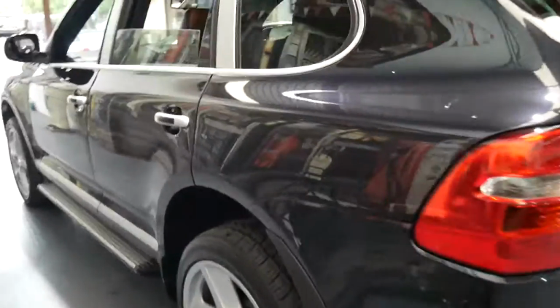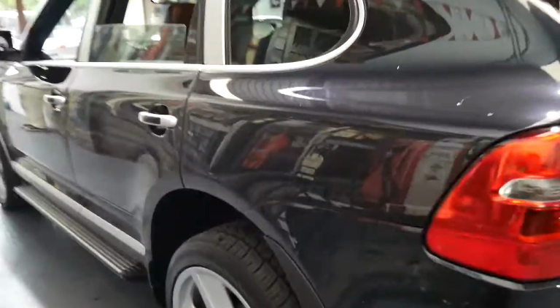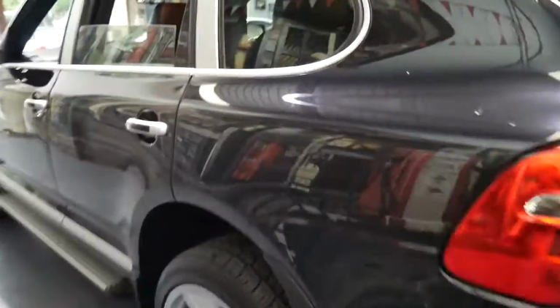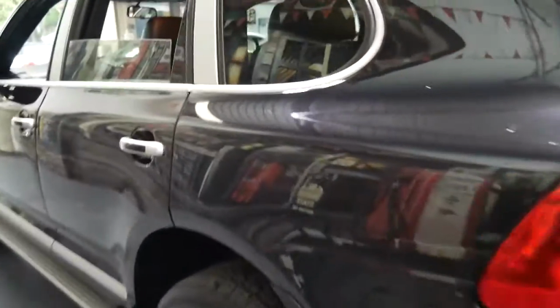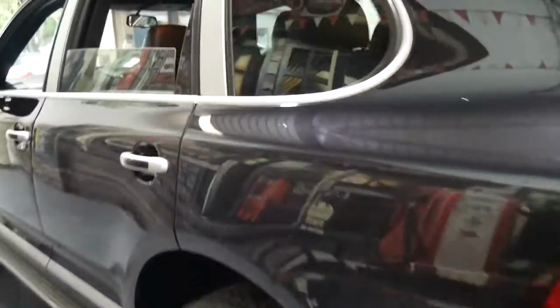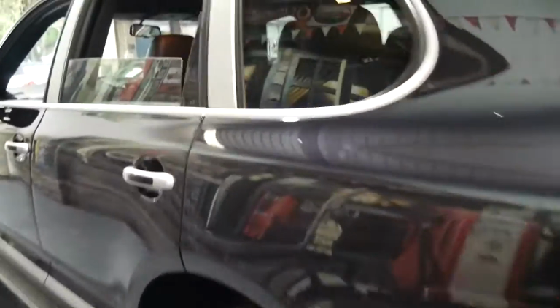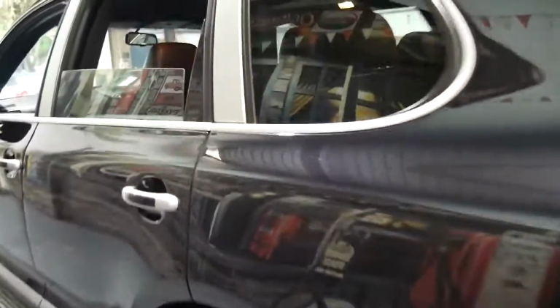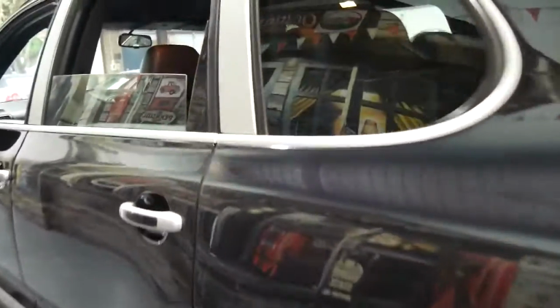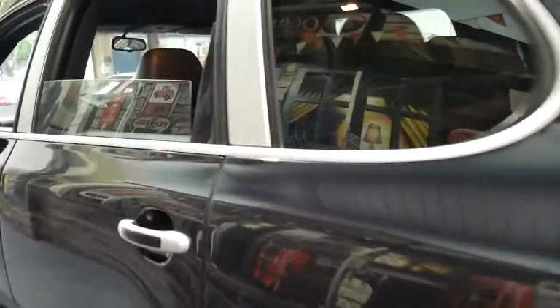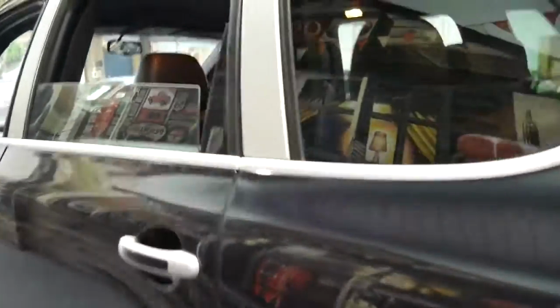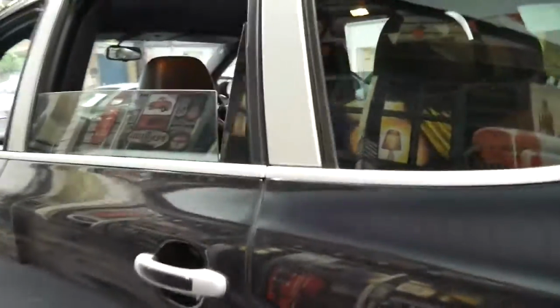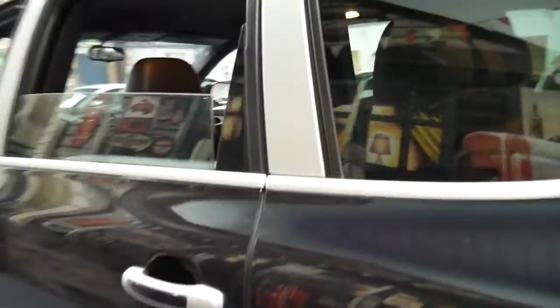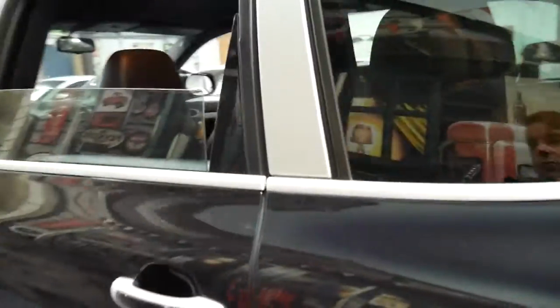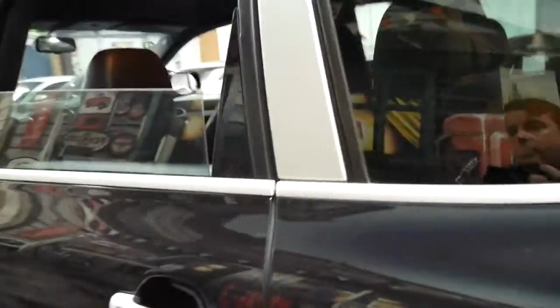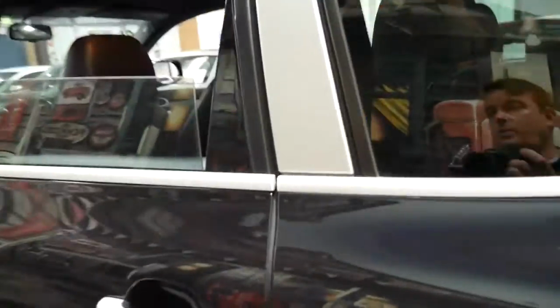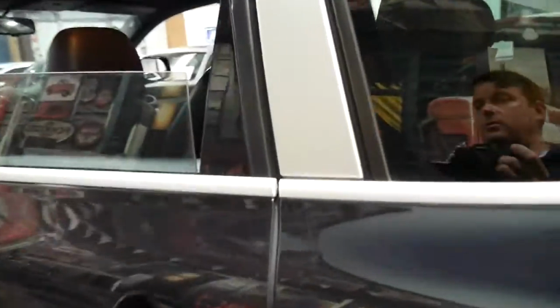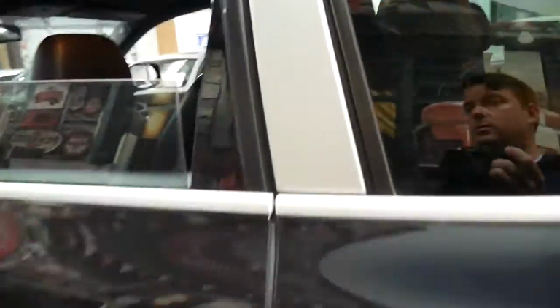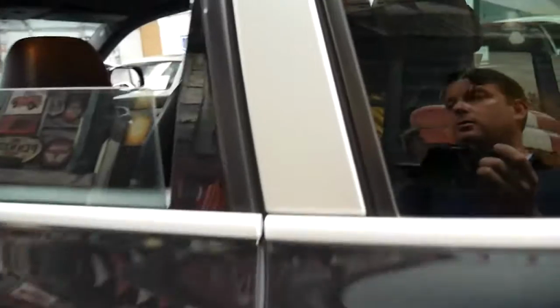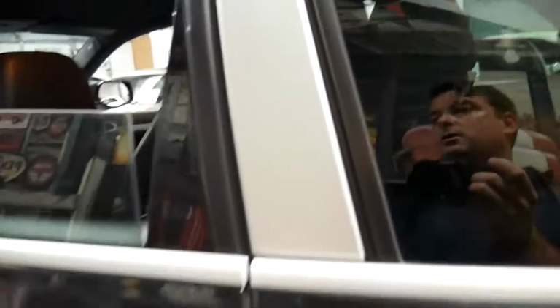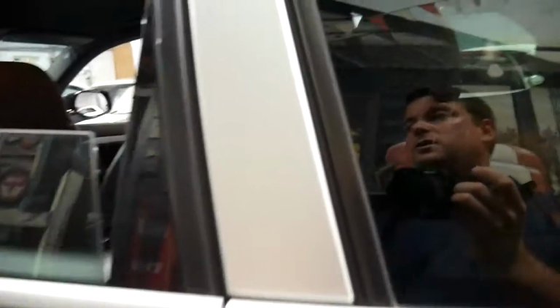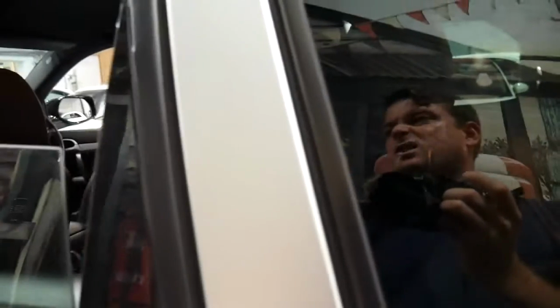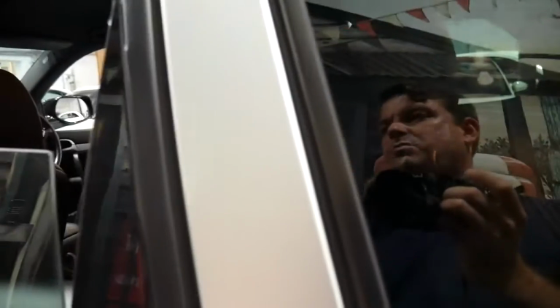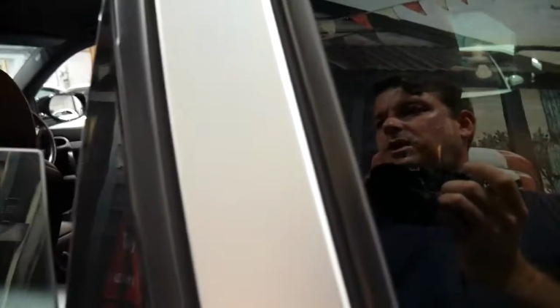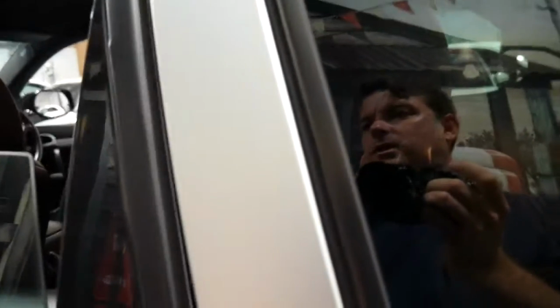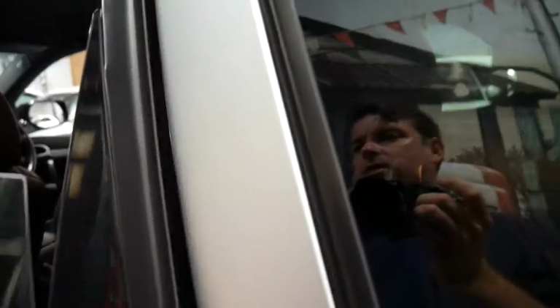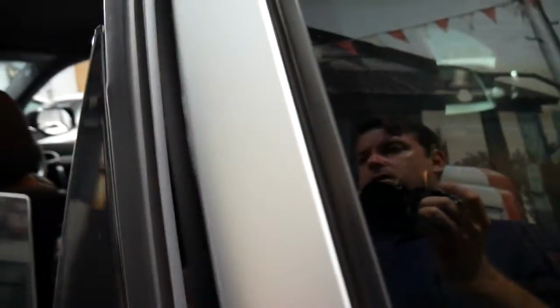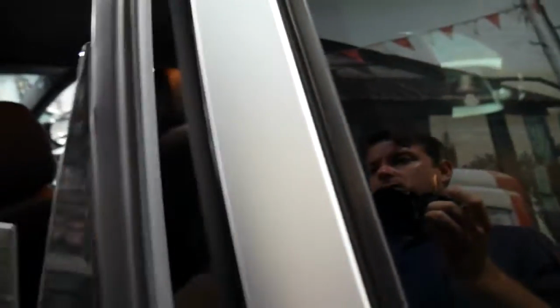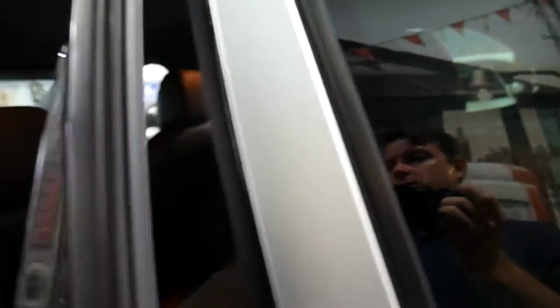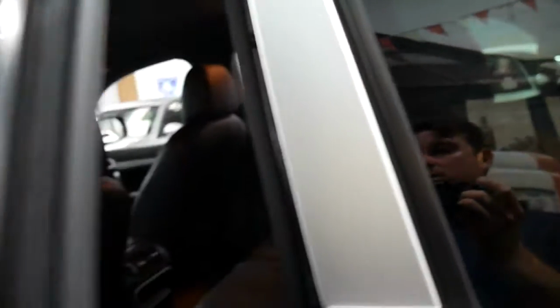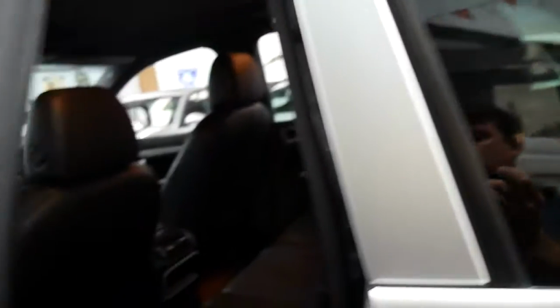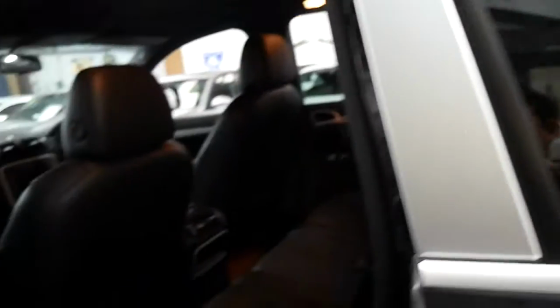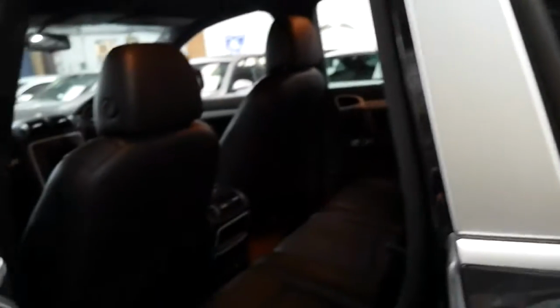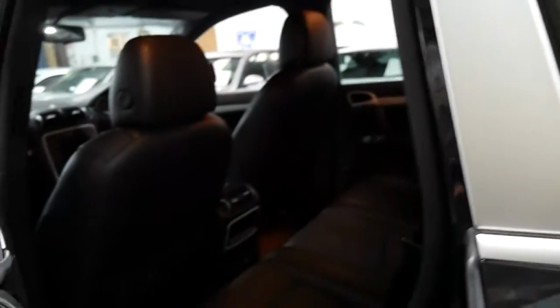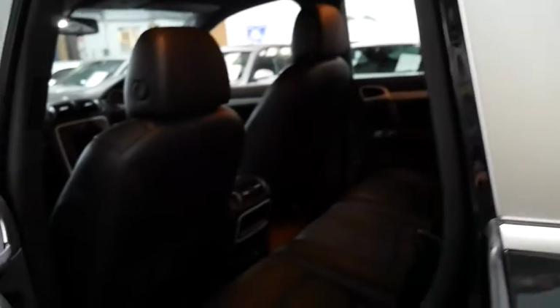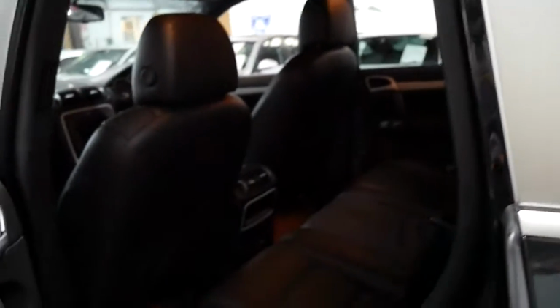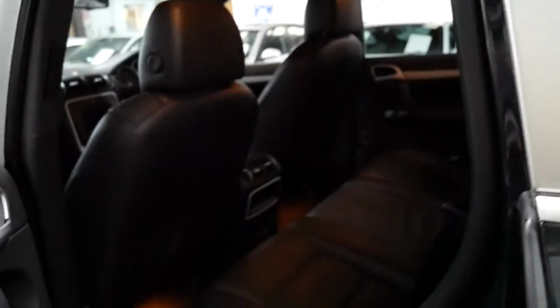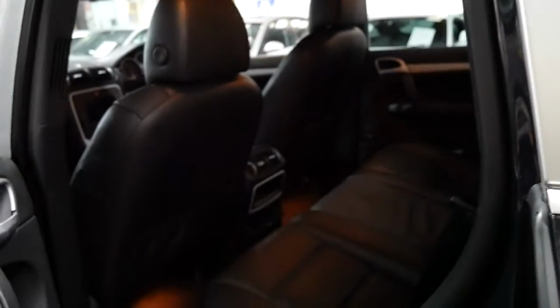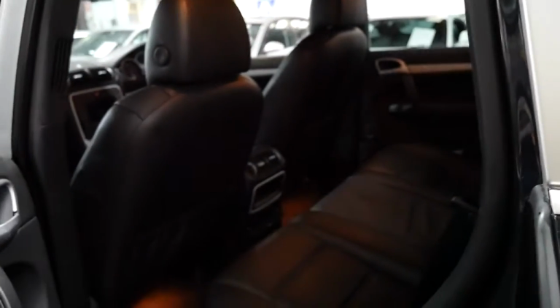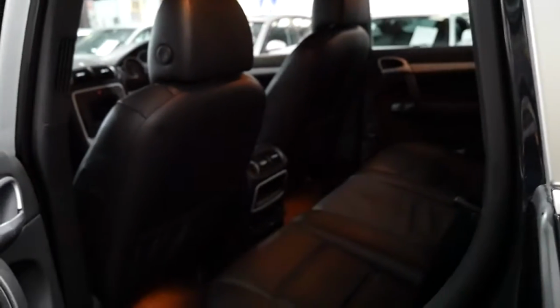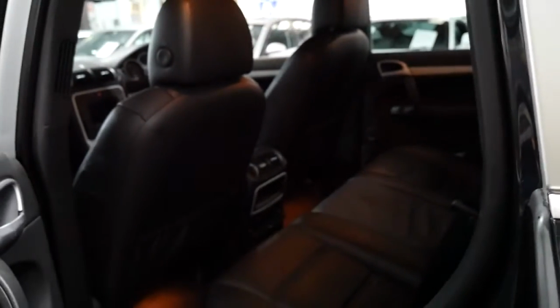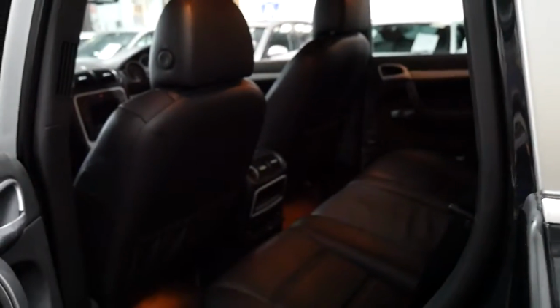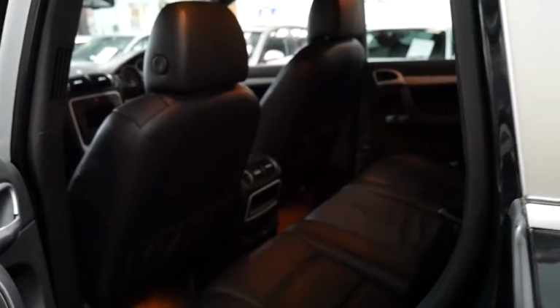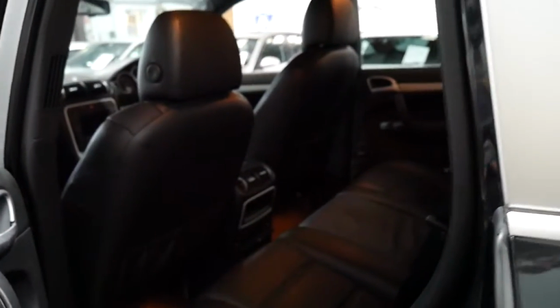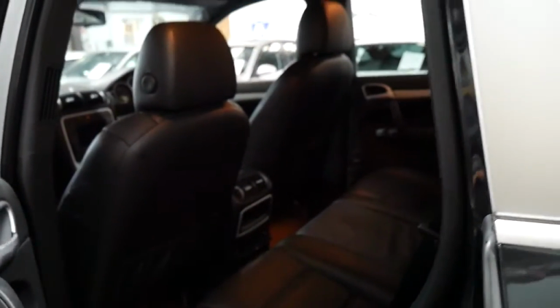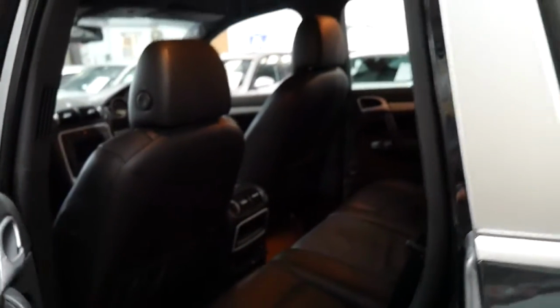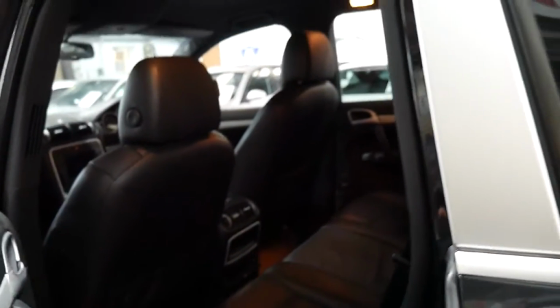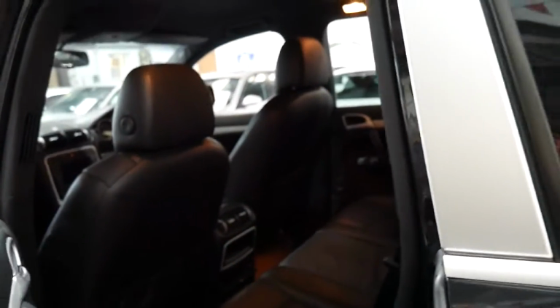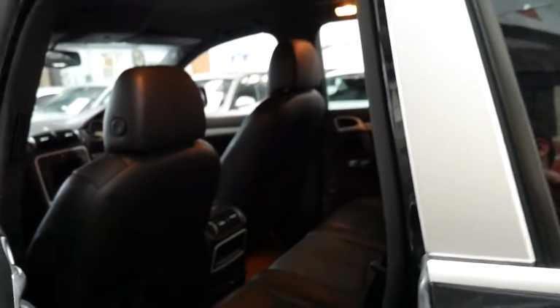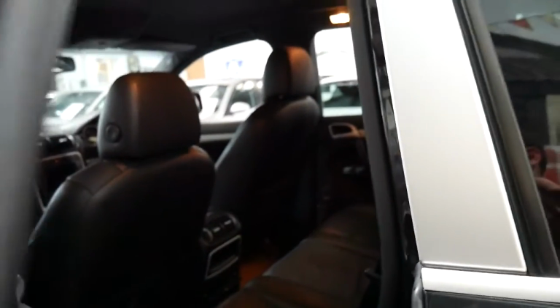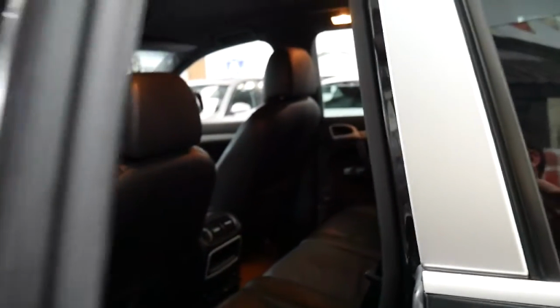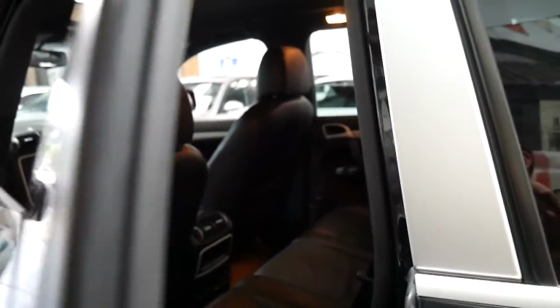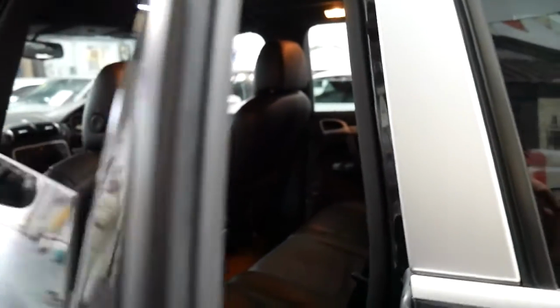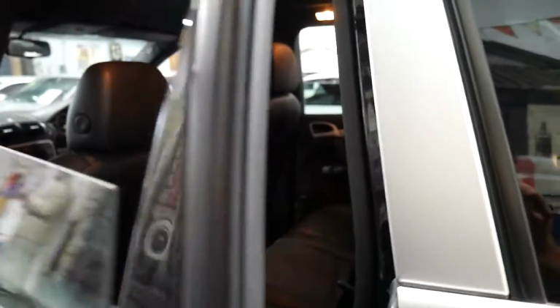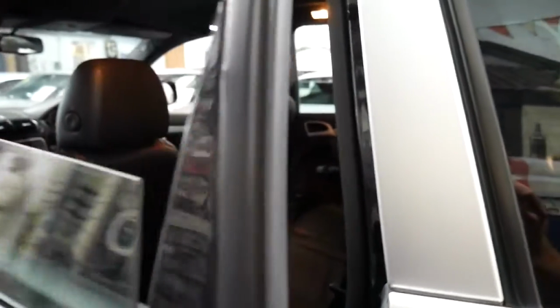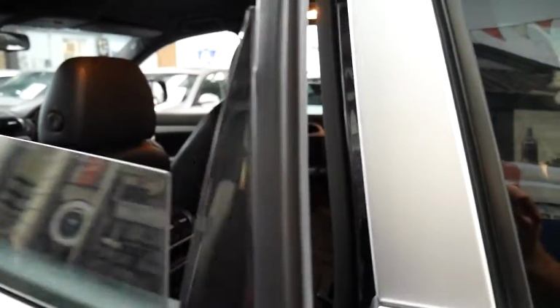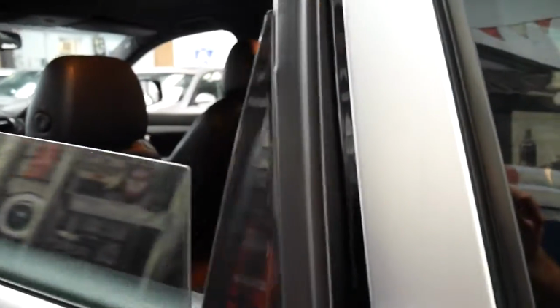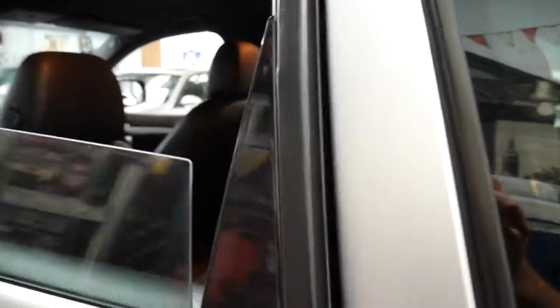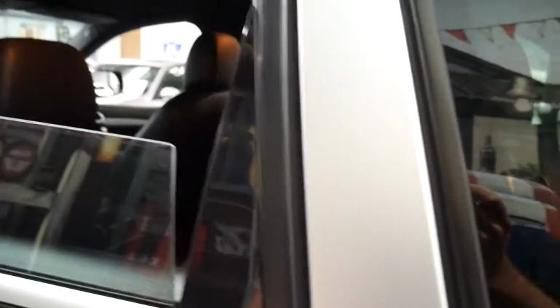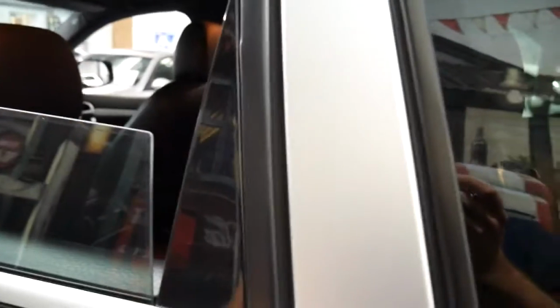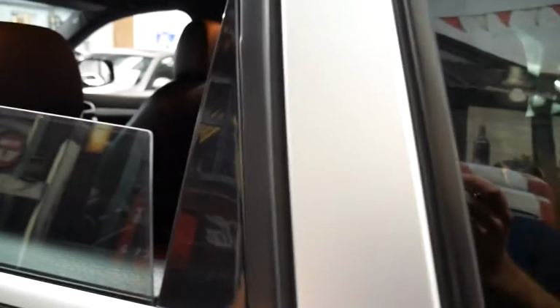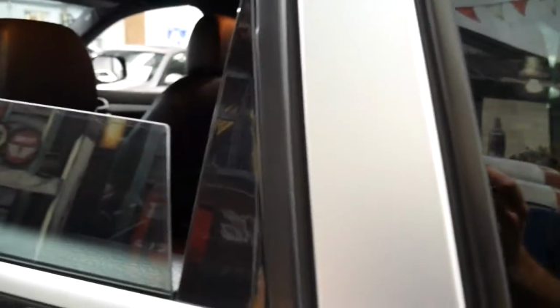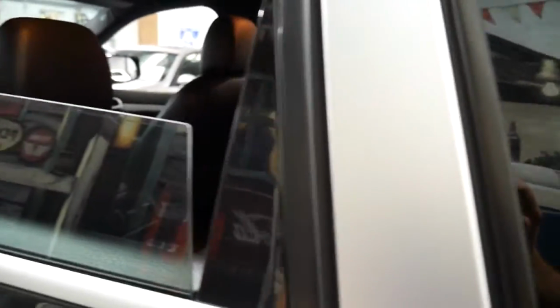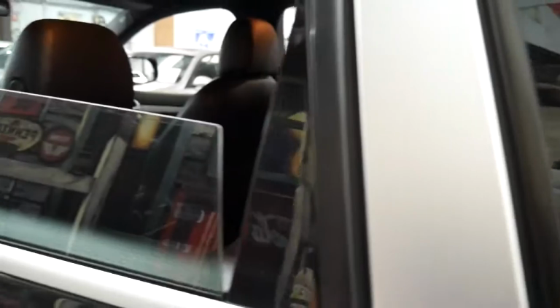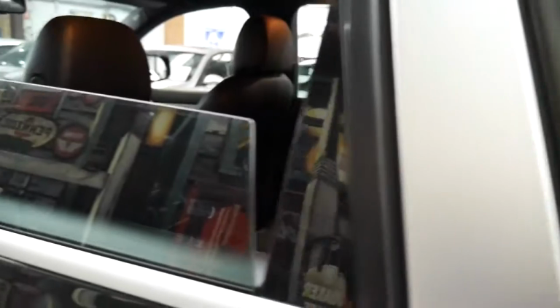It's got a good service history to it, spare keys, and I have driven it. It does drive beautifully.